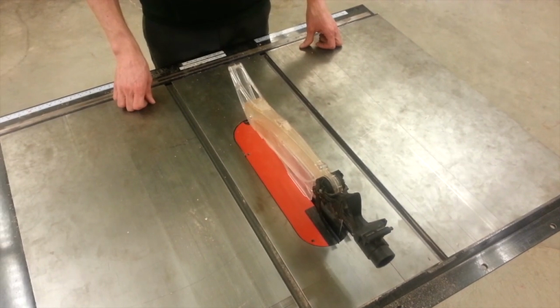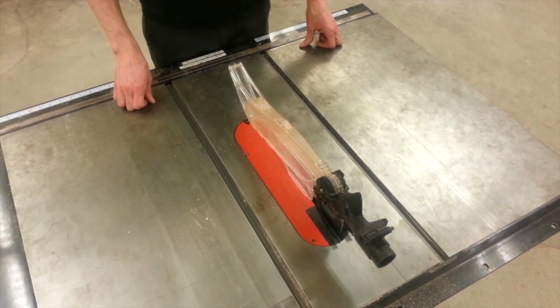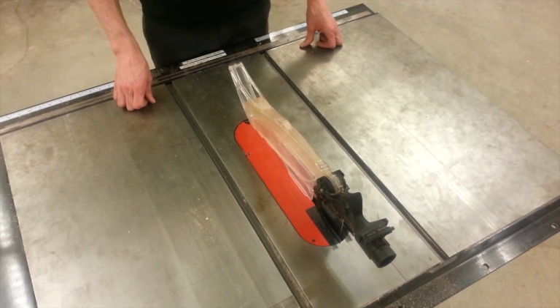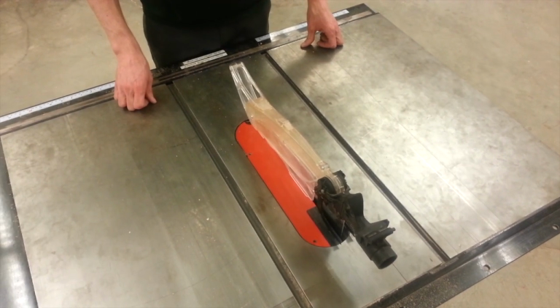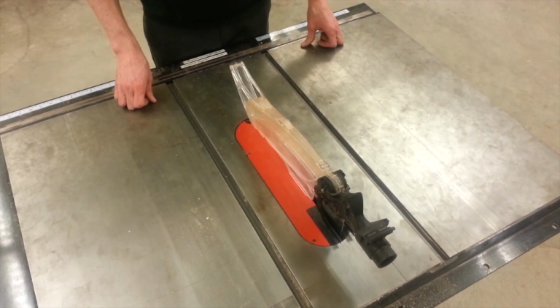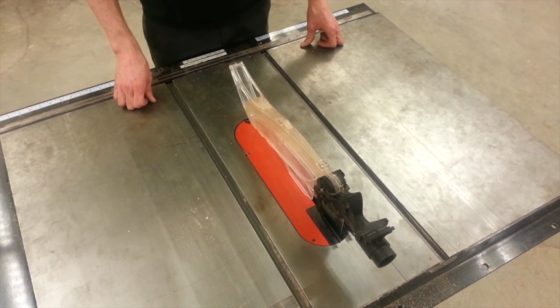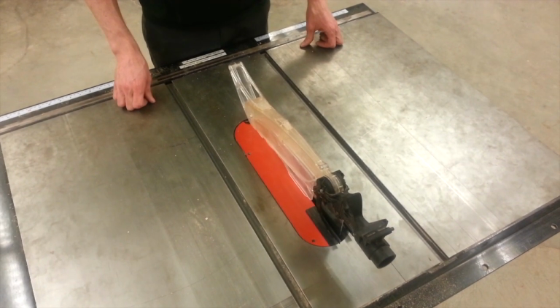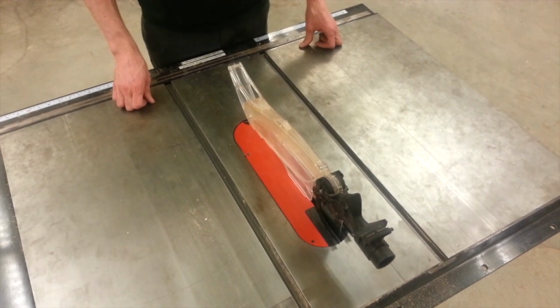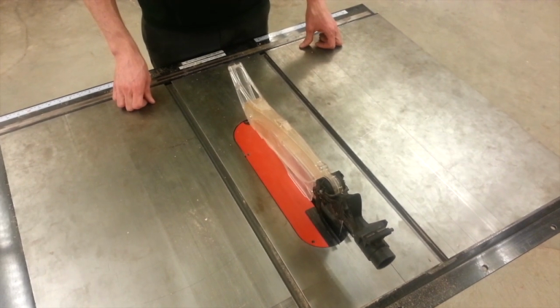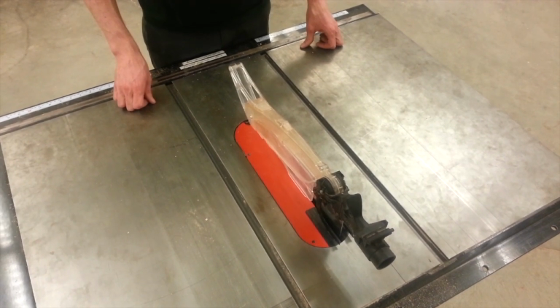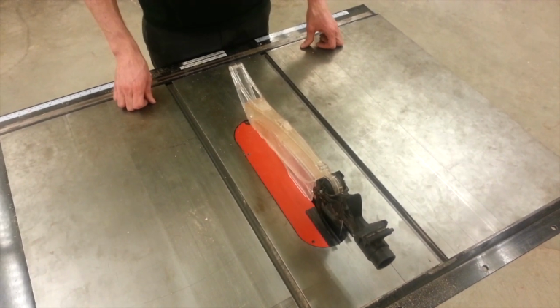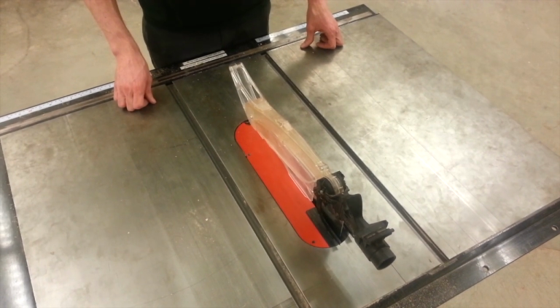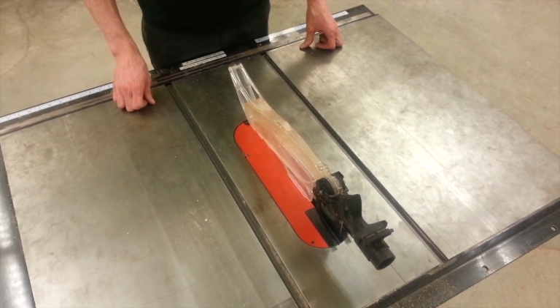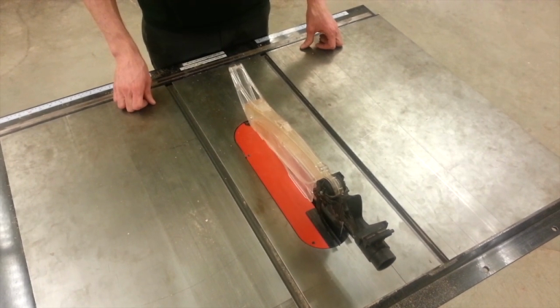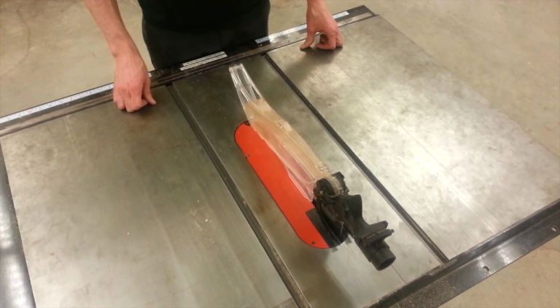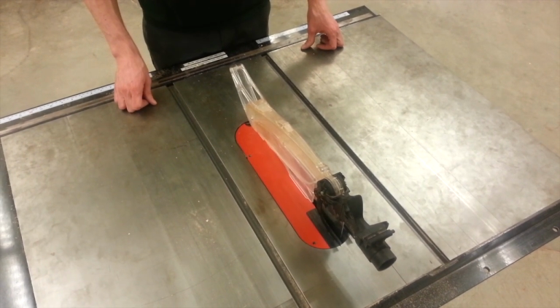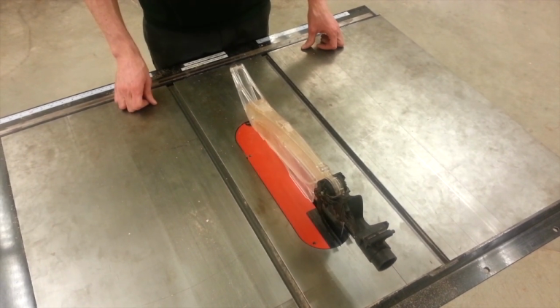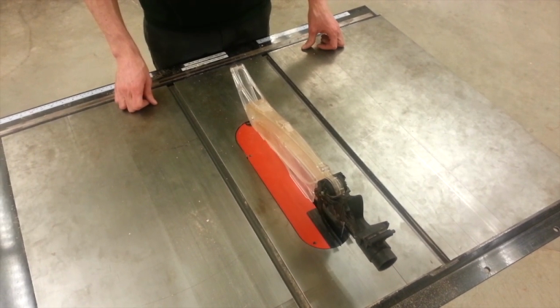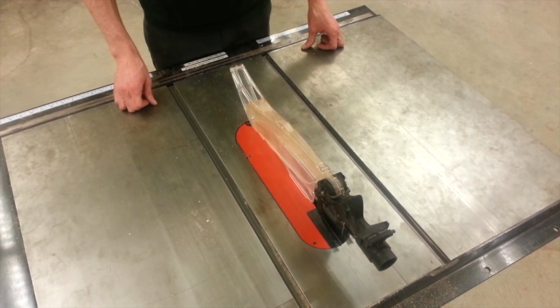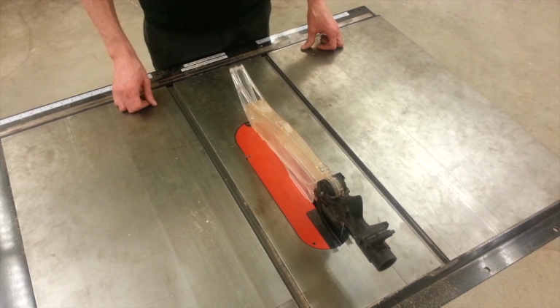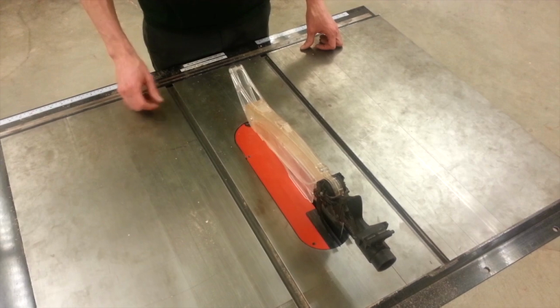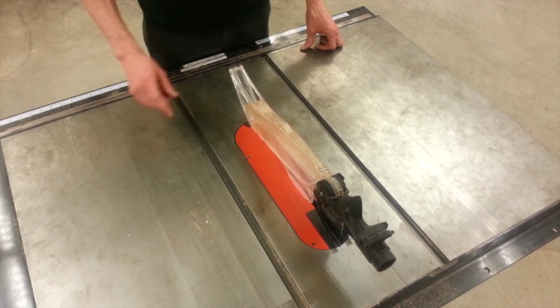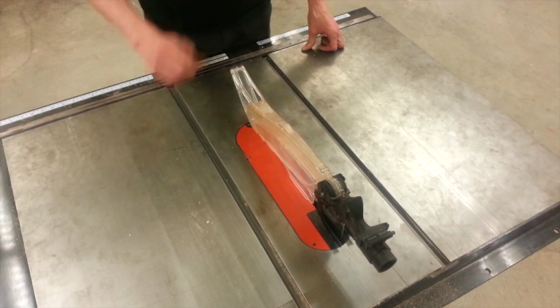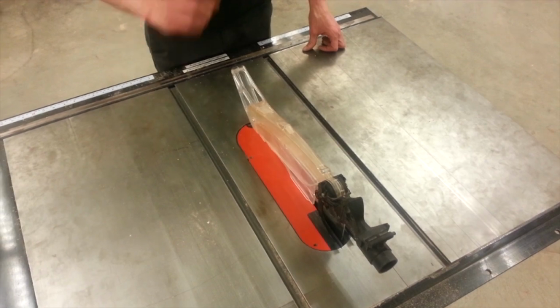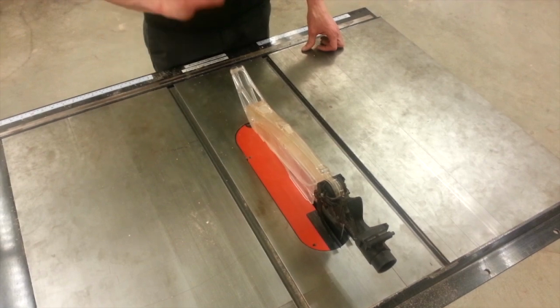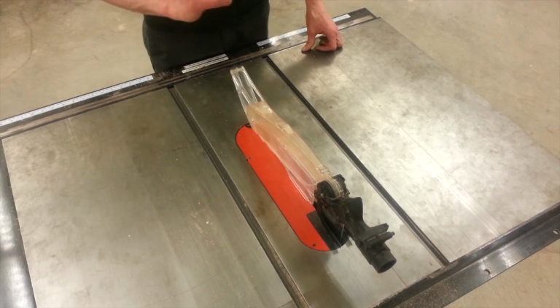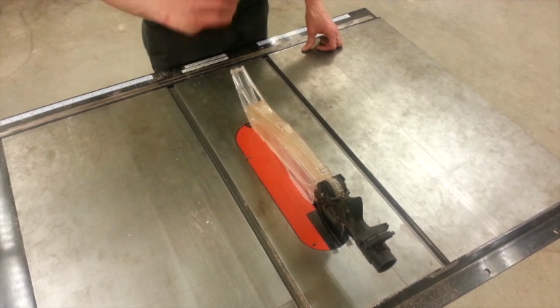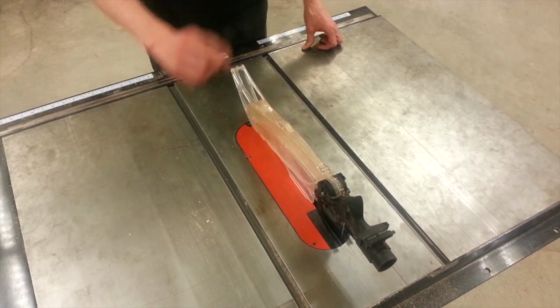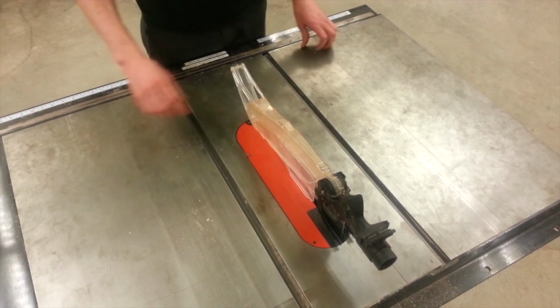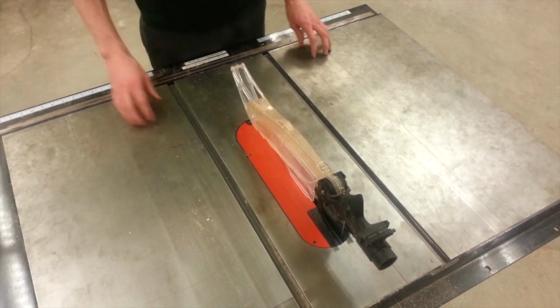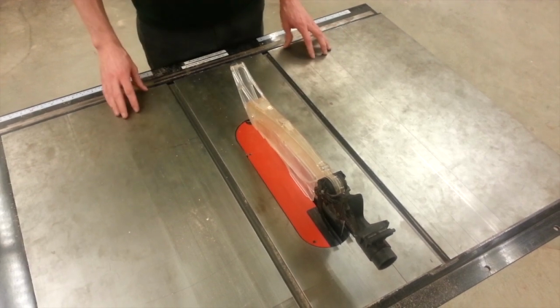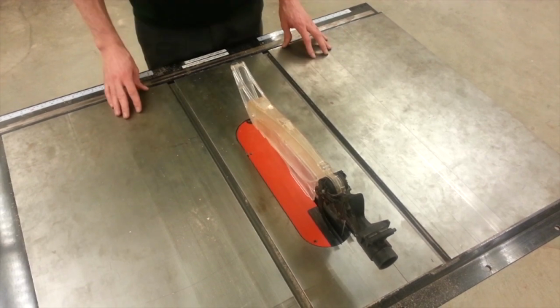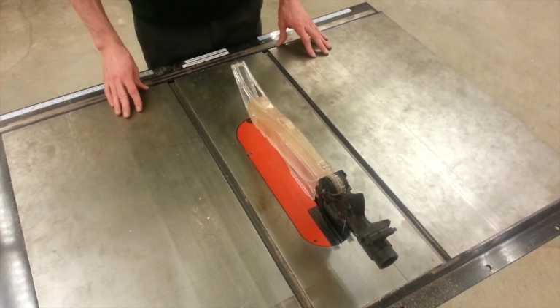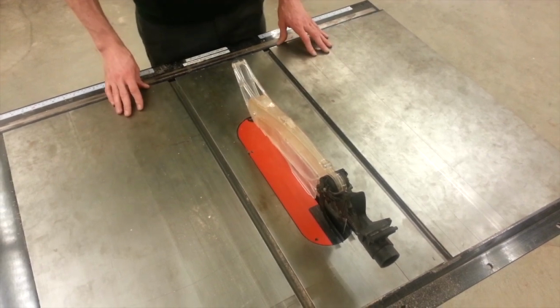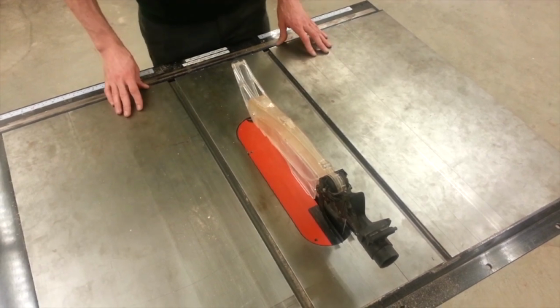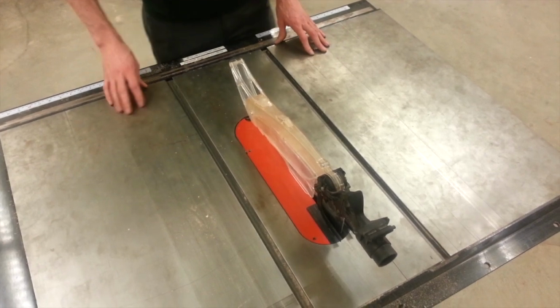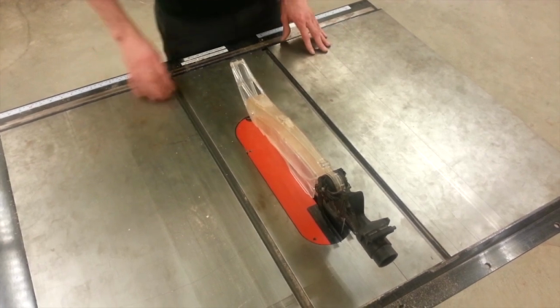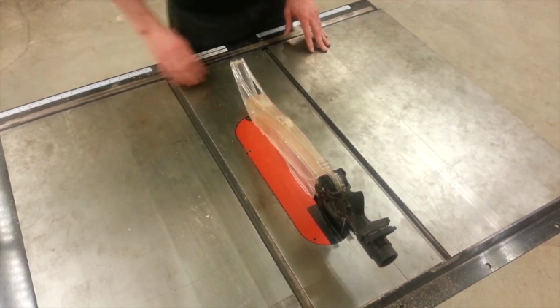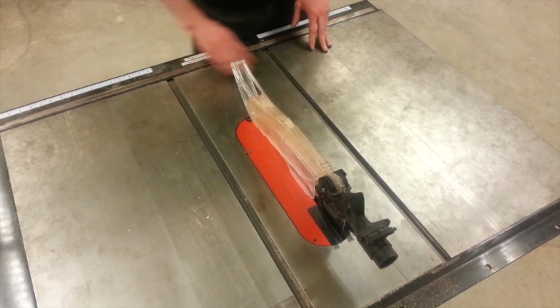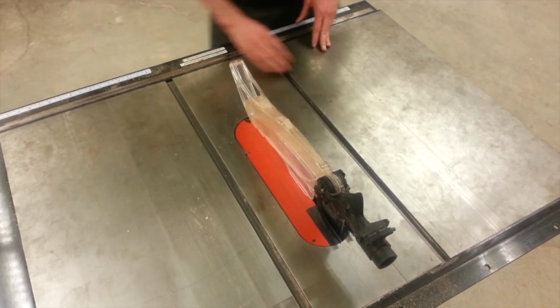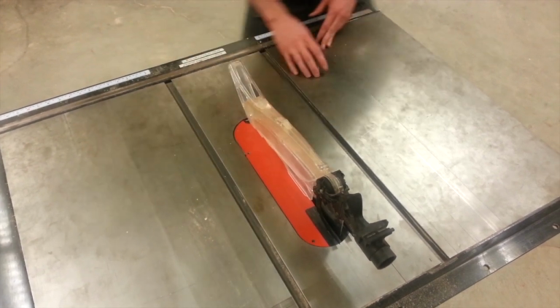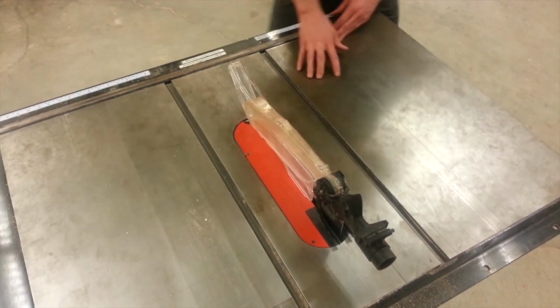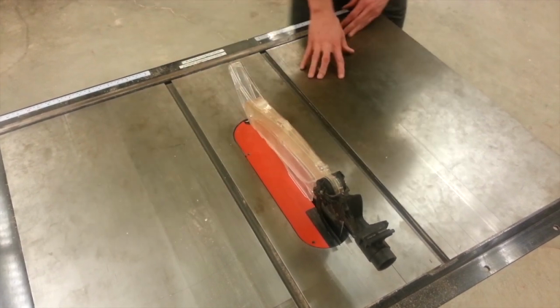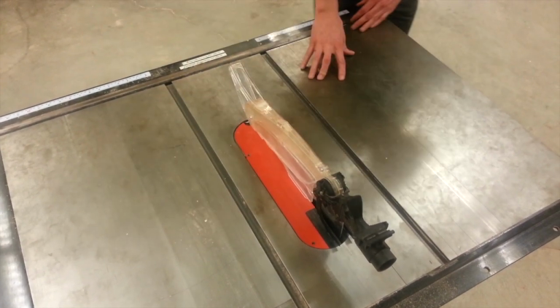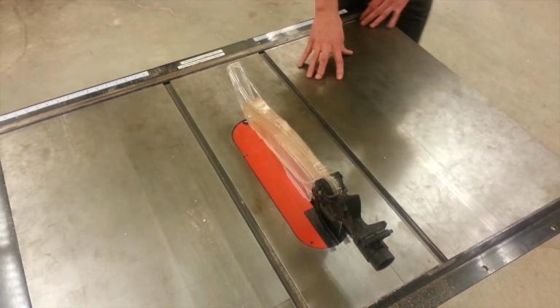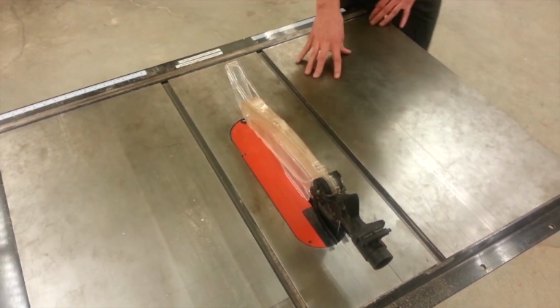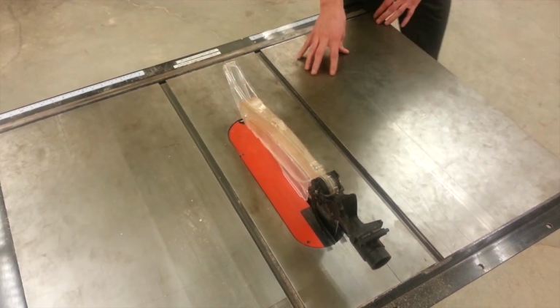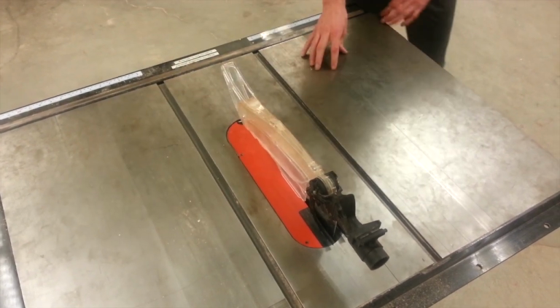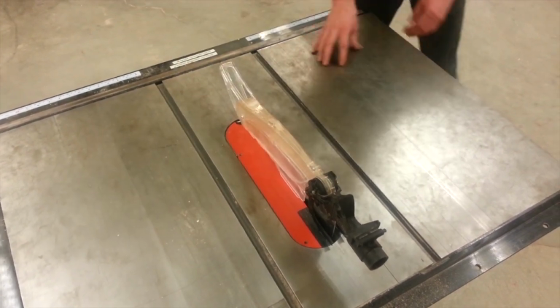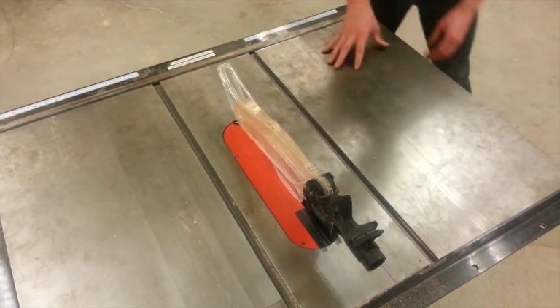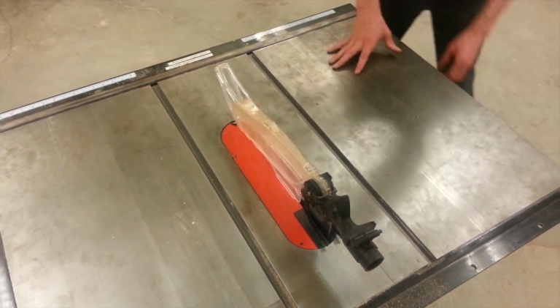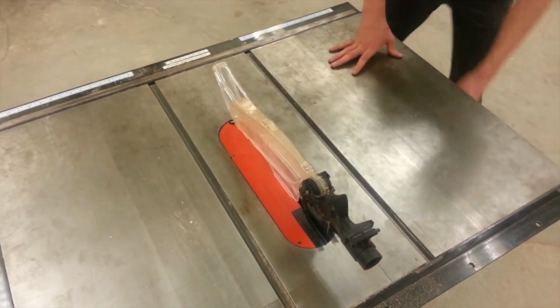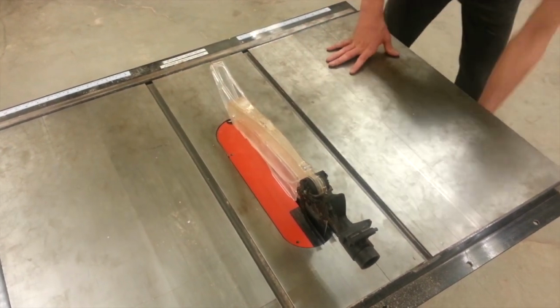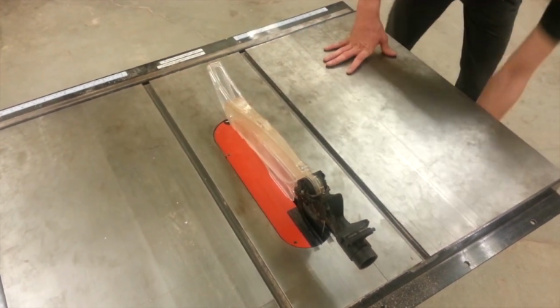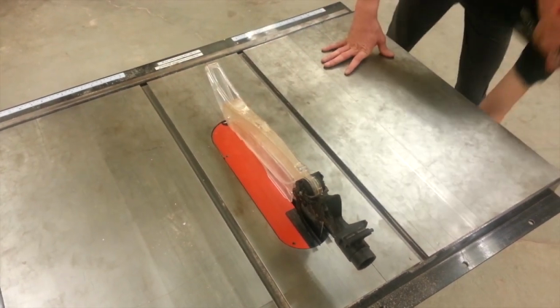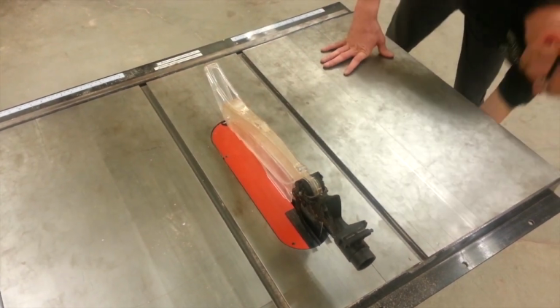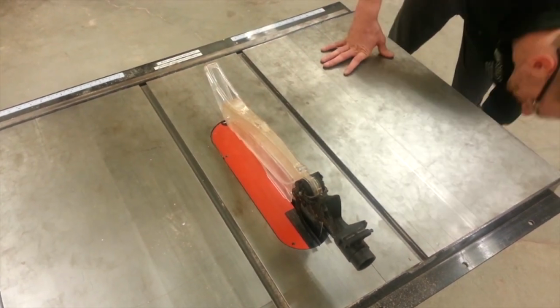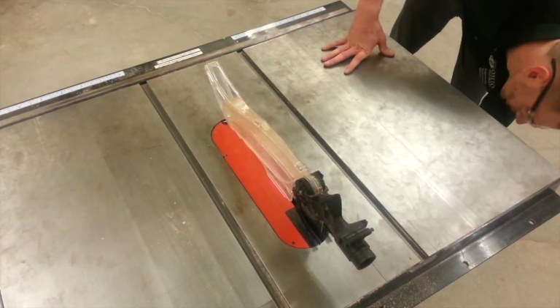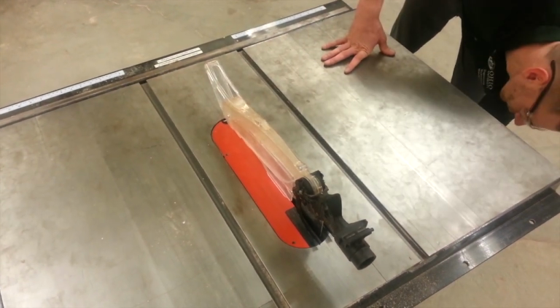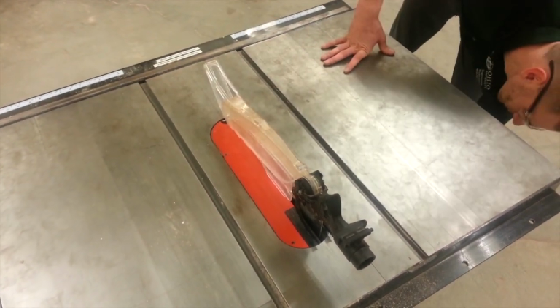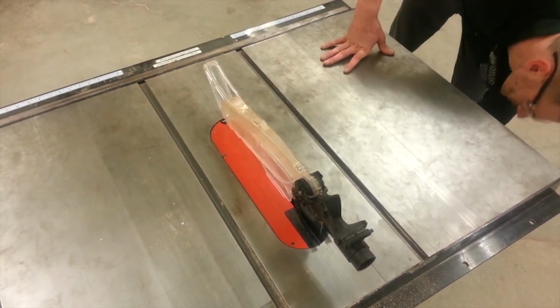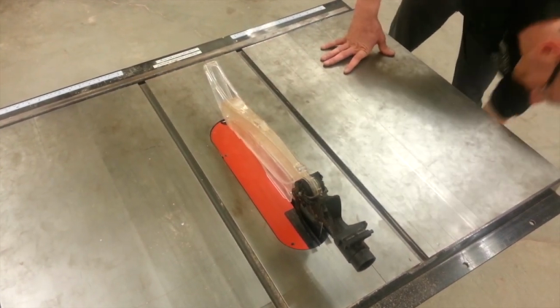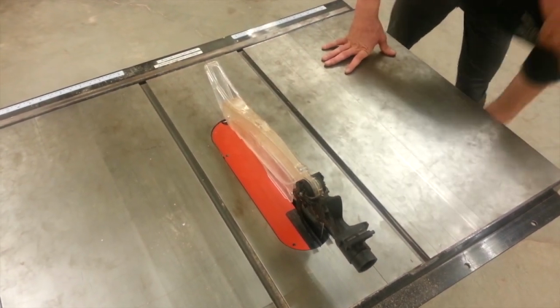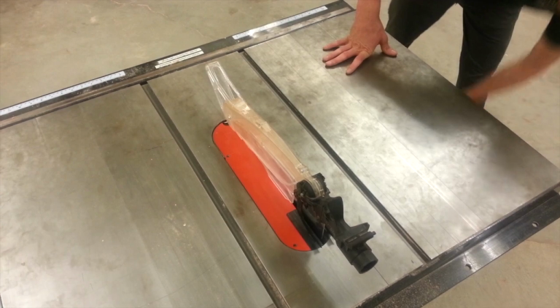This is the ETM 1120 blade change. The first step when you're changing the blade is to fully power down the machine from the side.